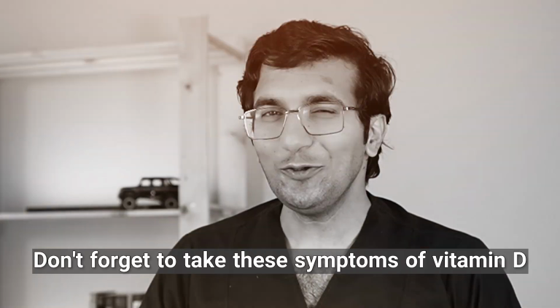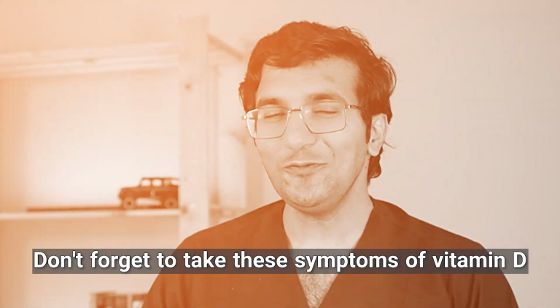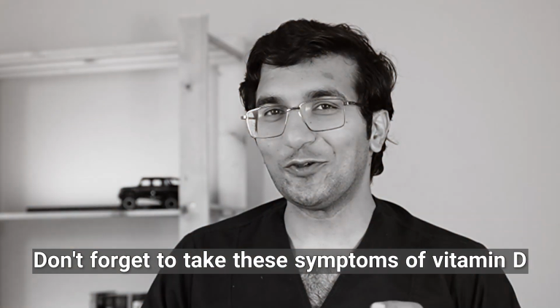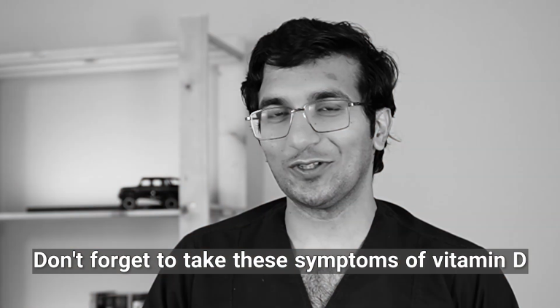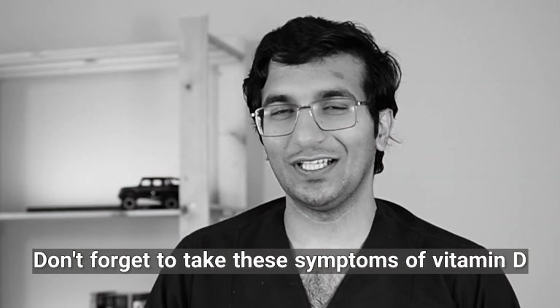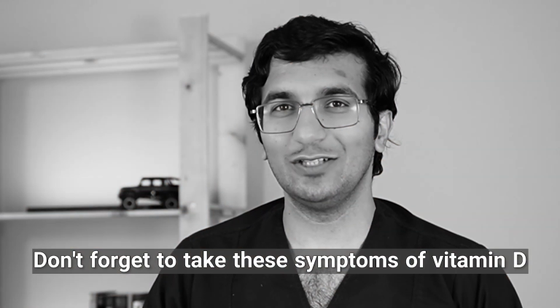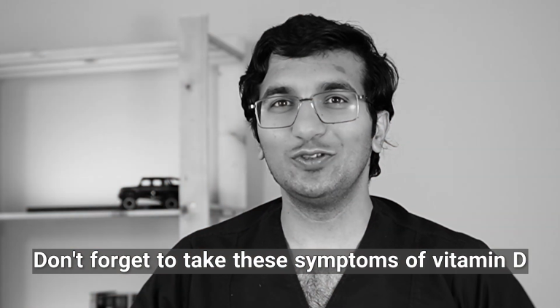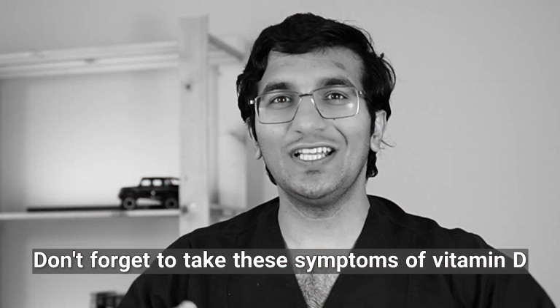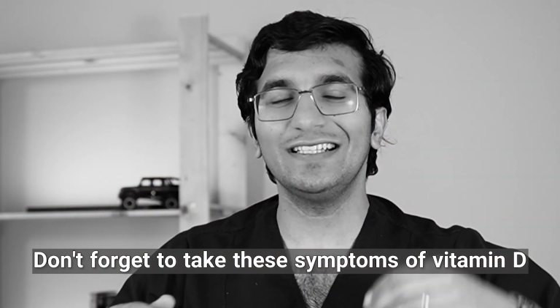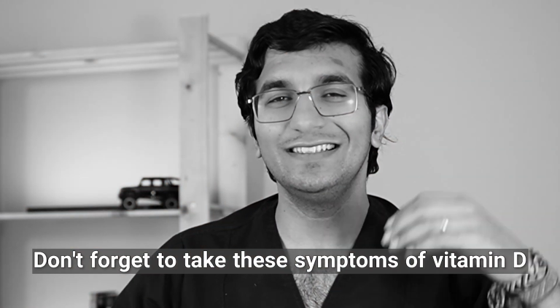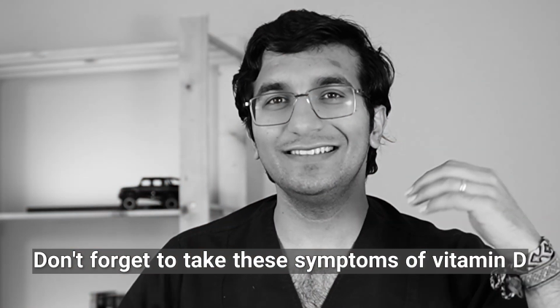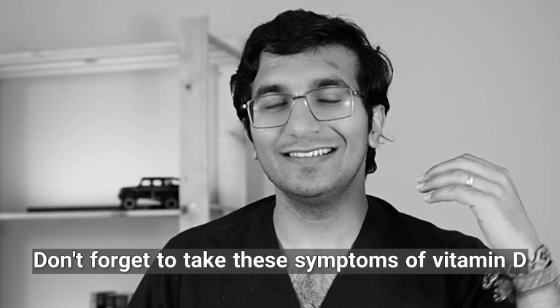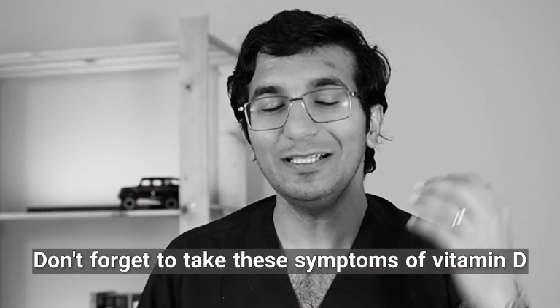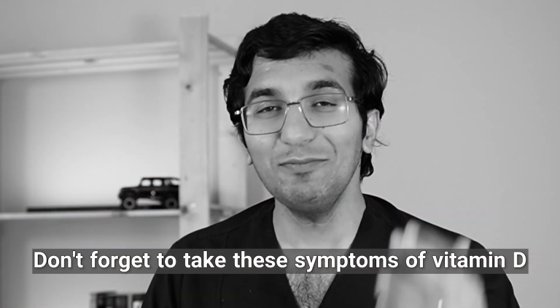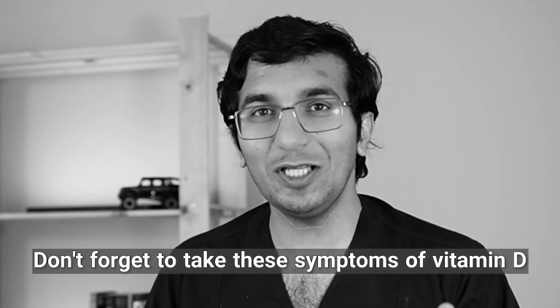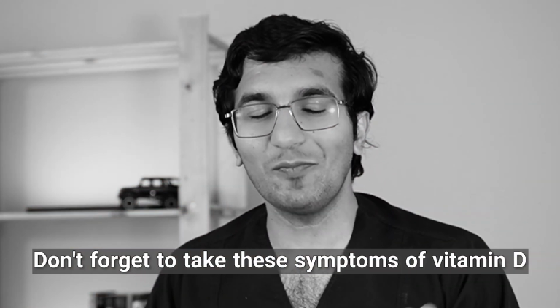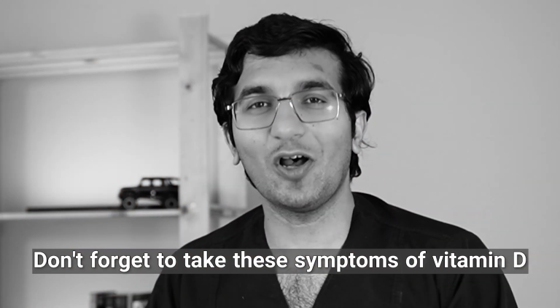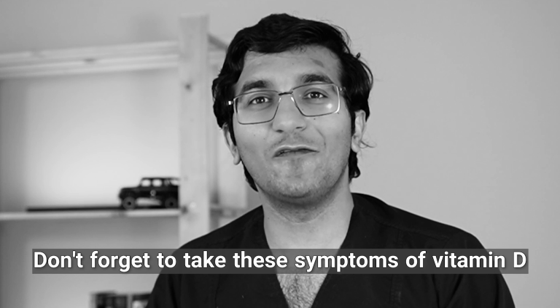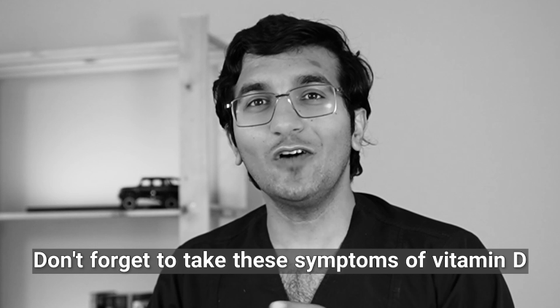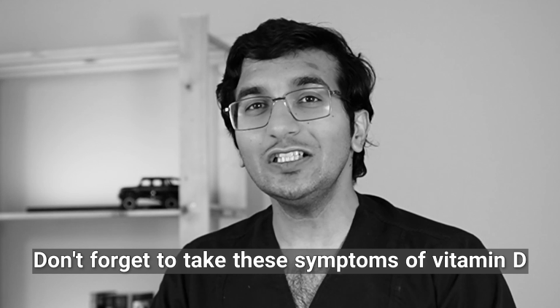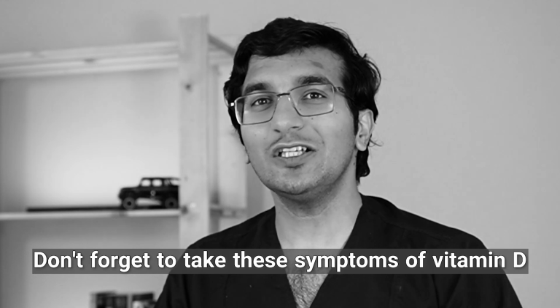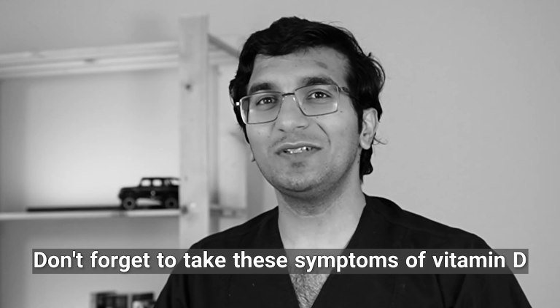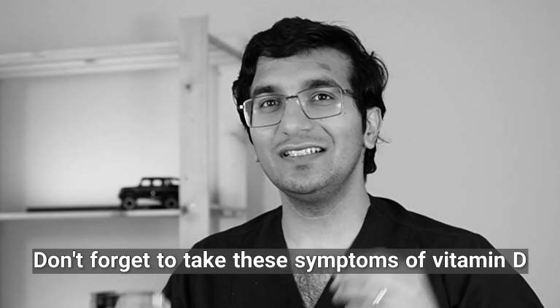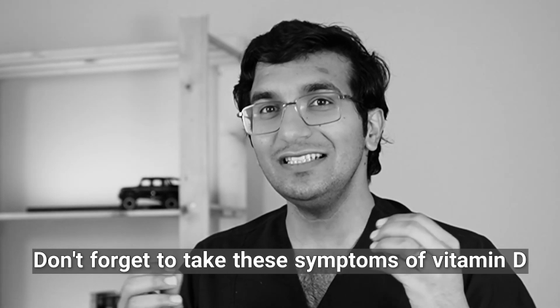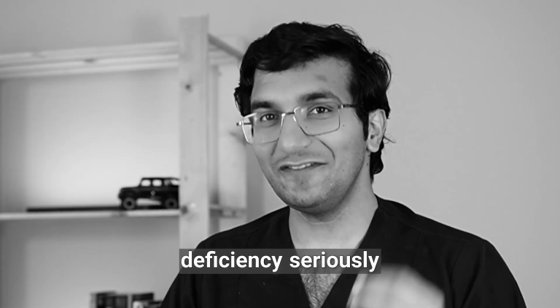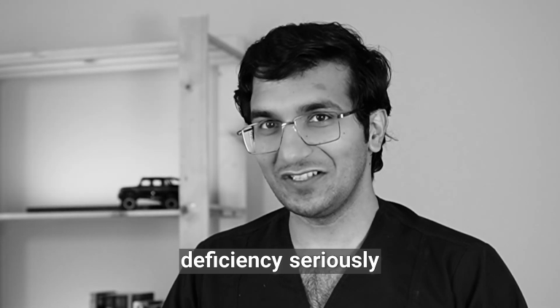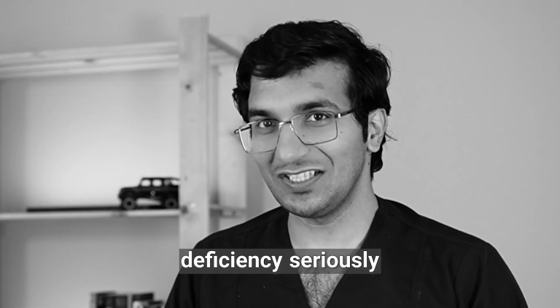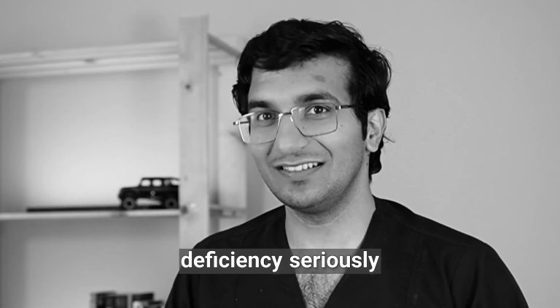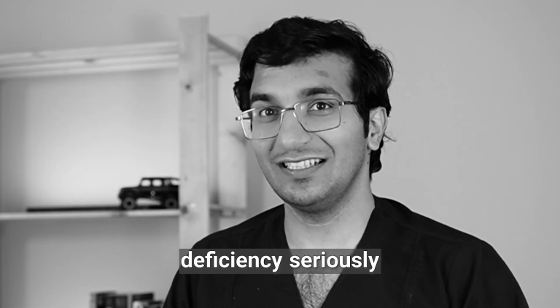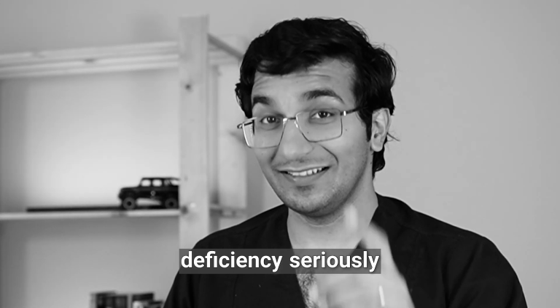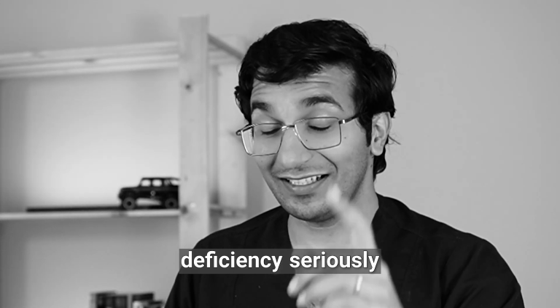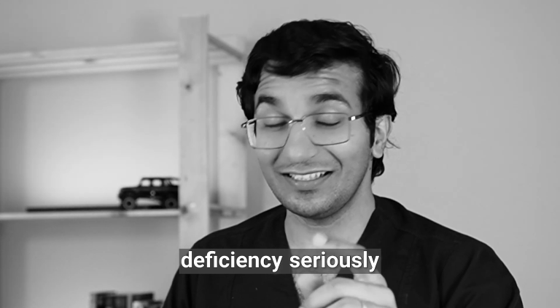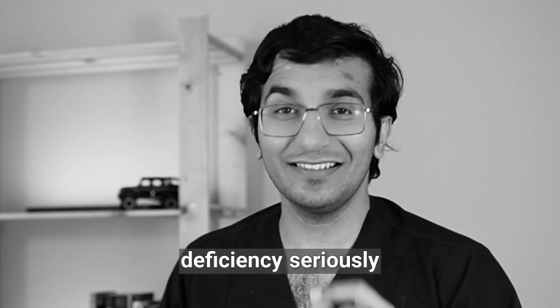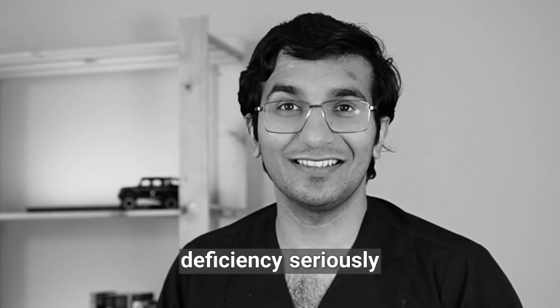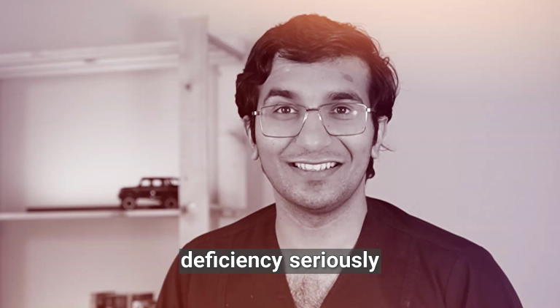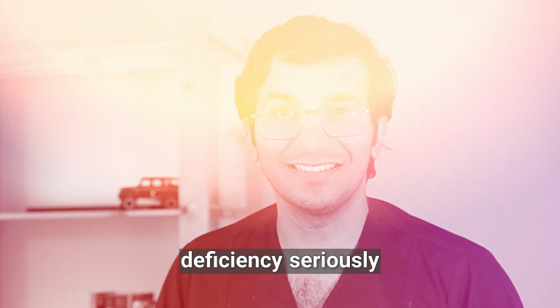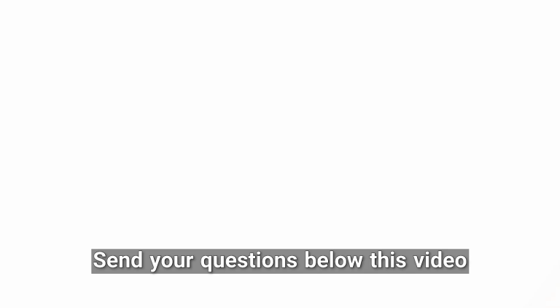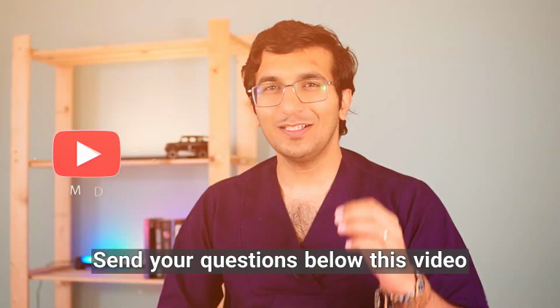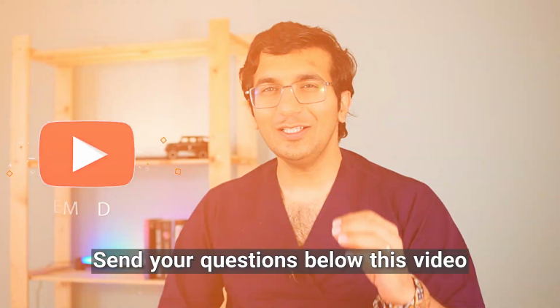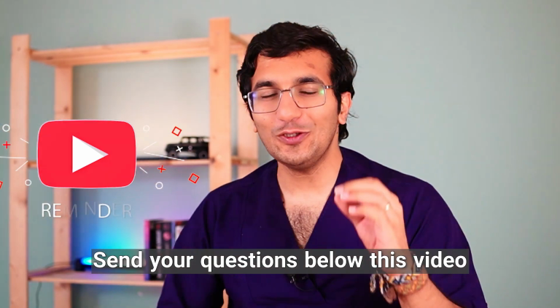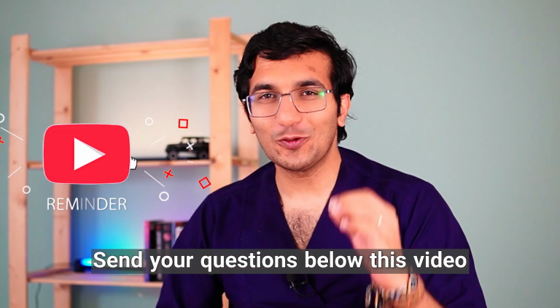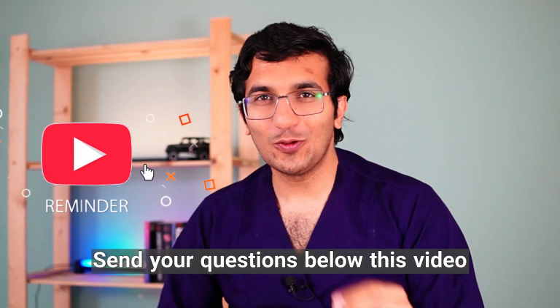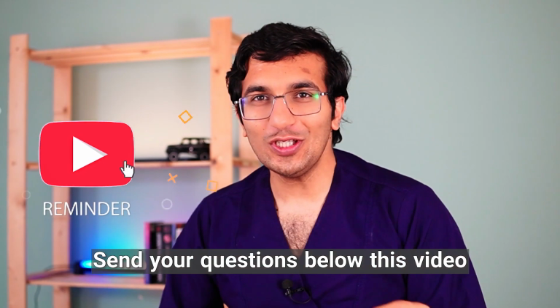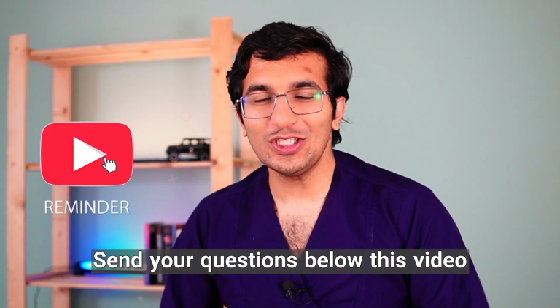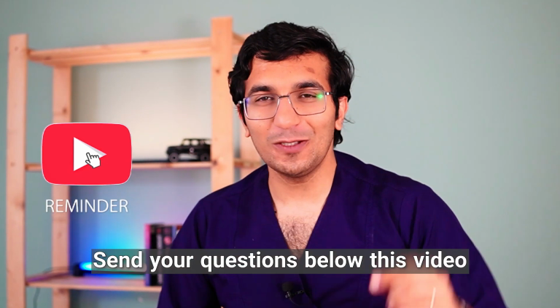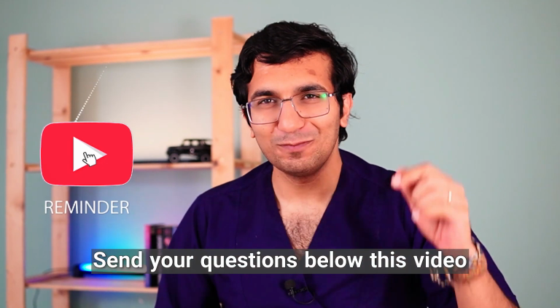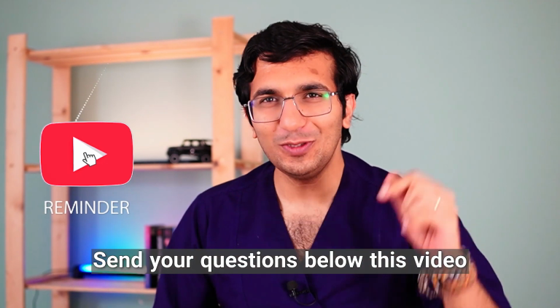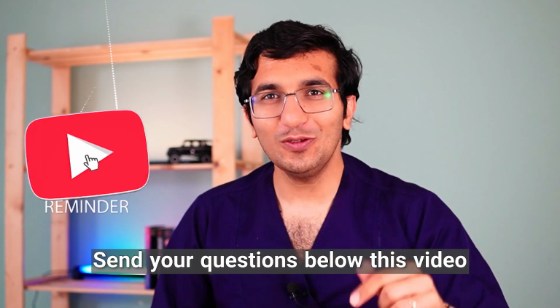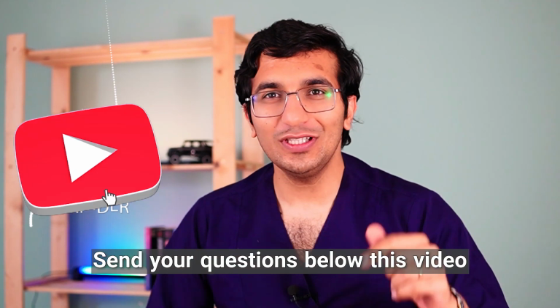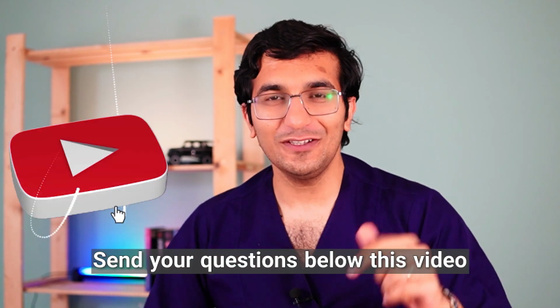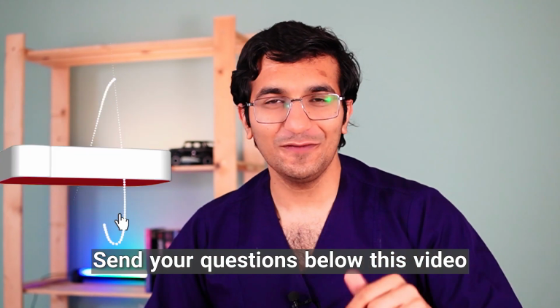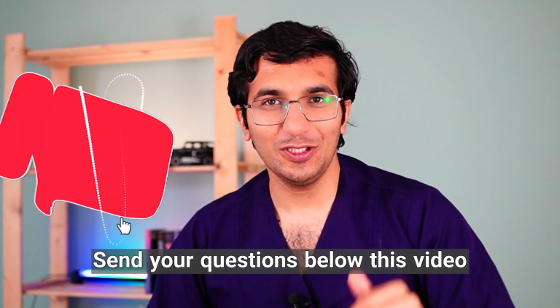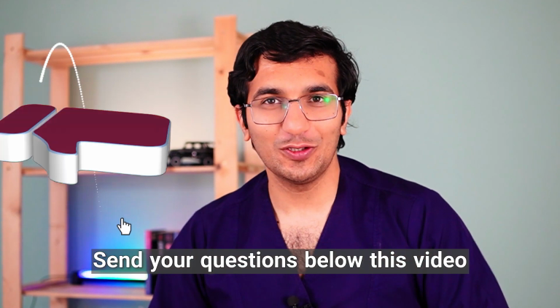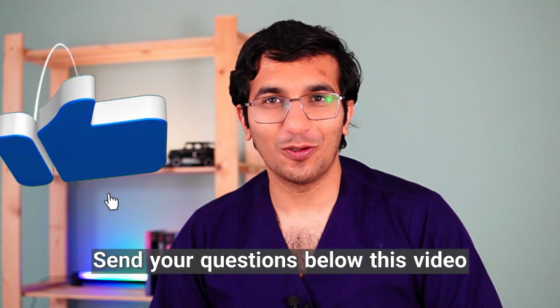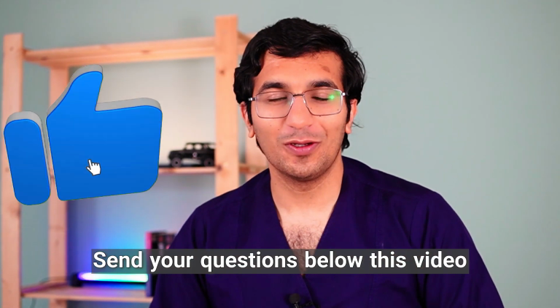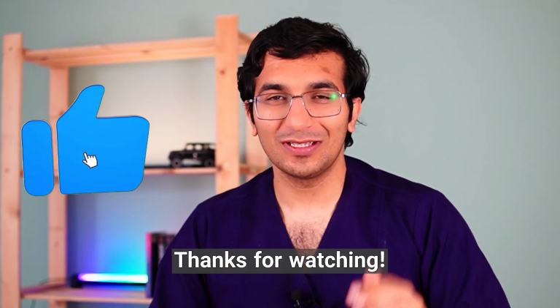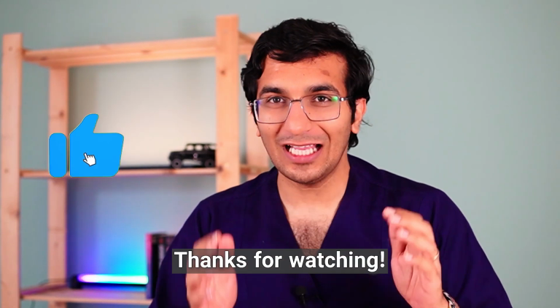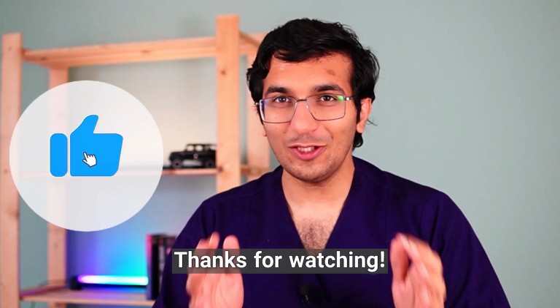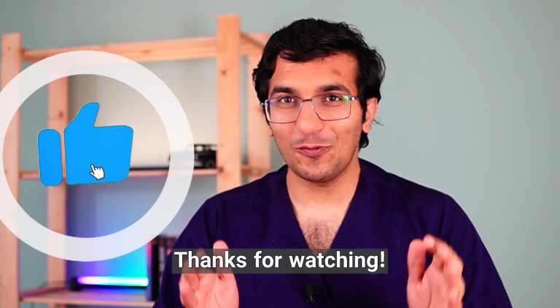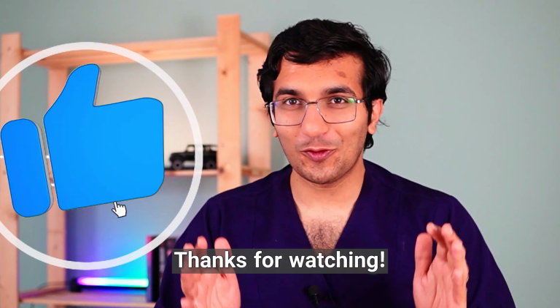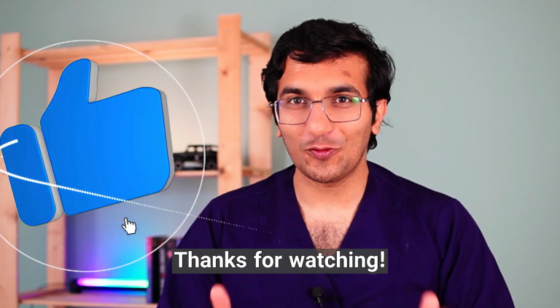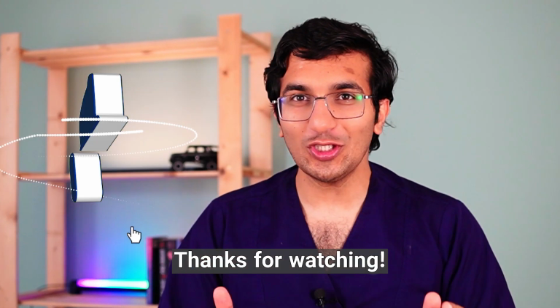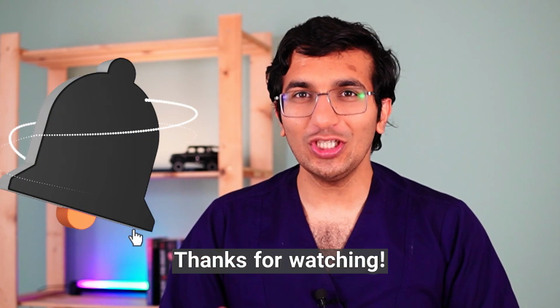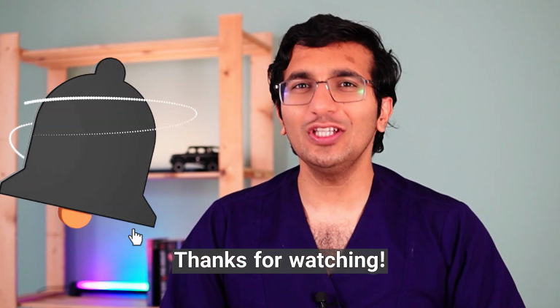Don't forget to take these symptoms of vitamin D deficiency seriously. Send your questions below this video. Thank you for watching.